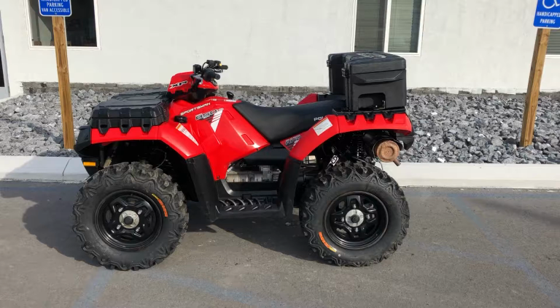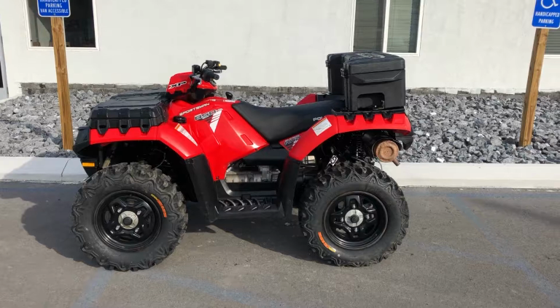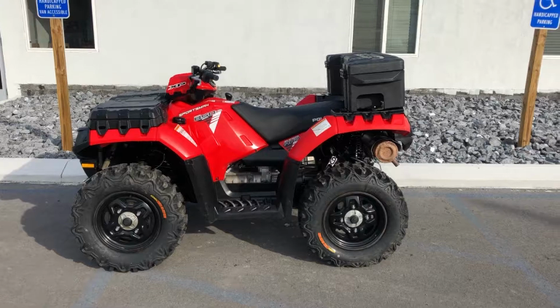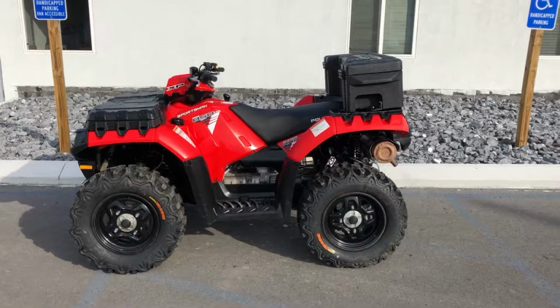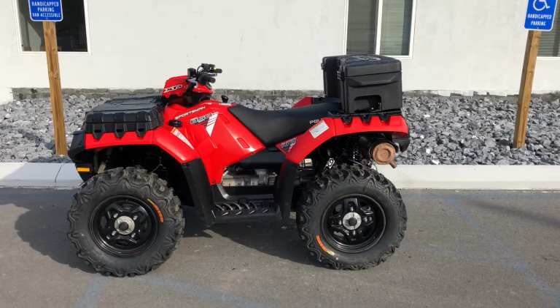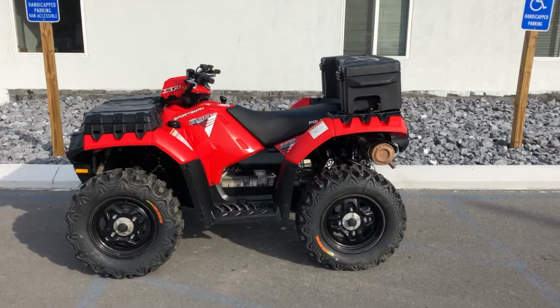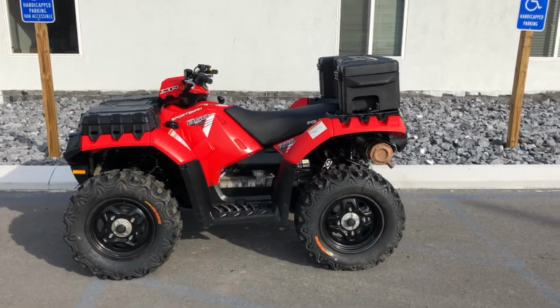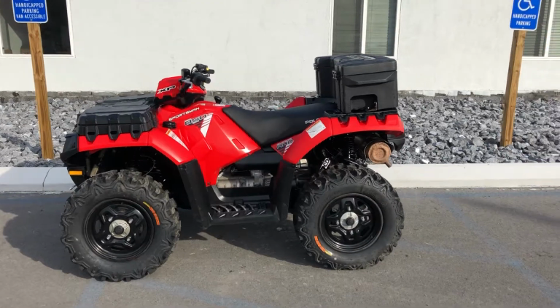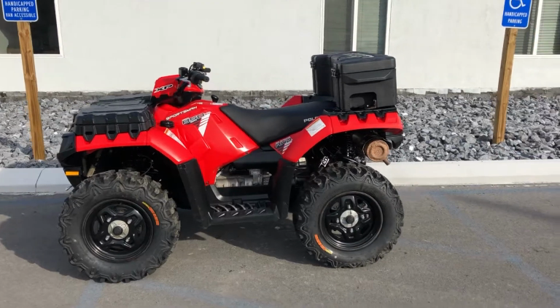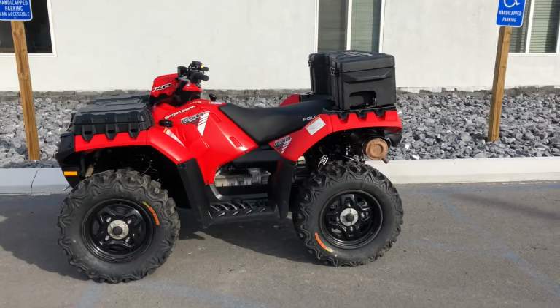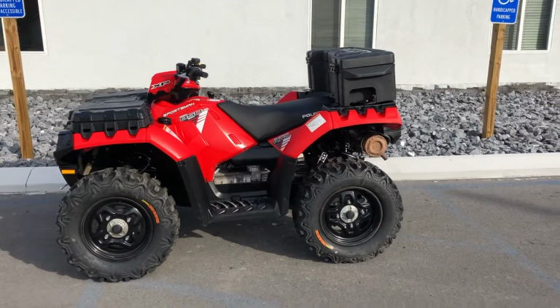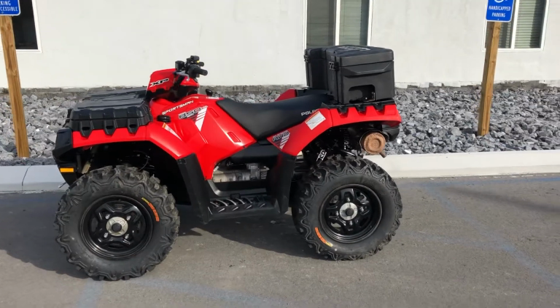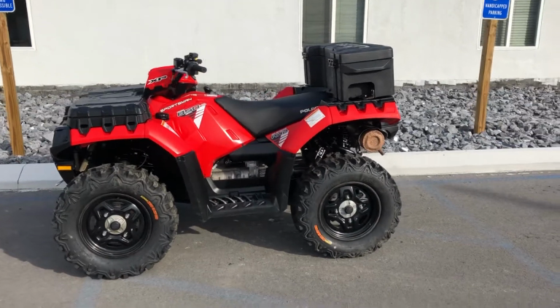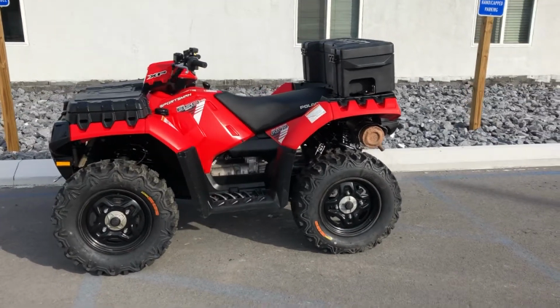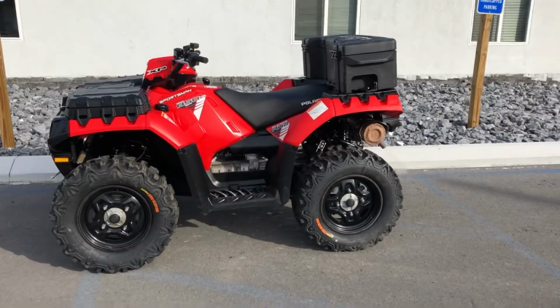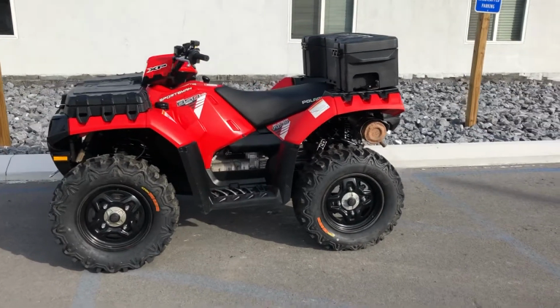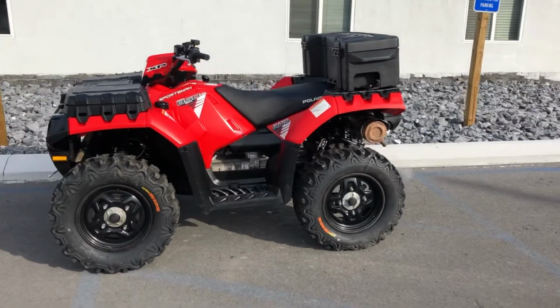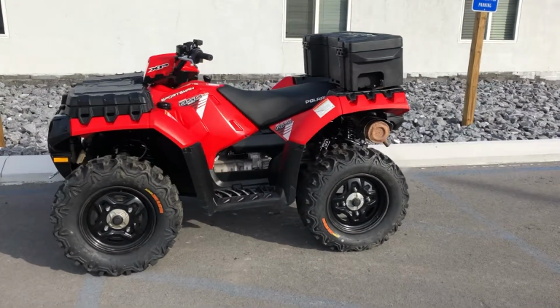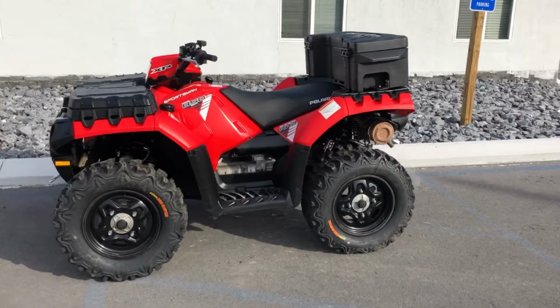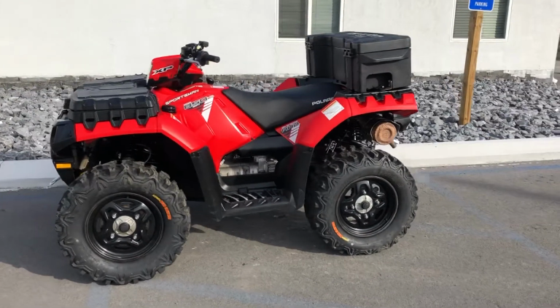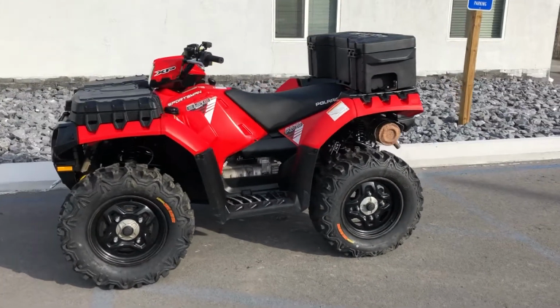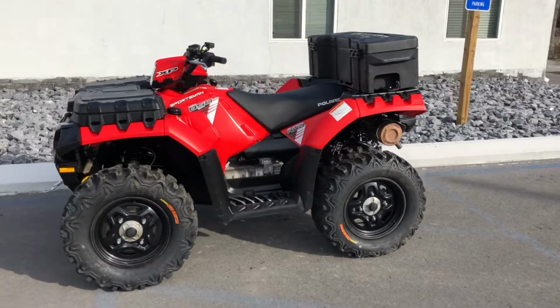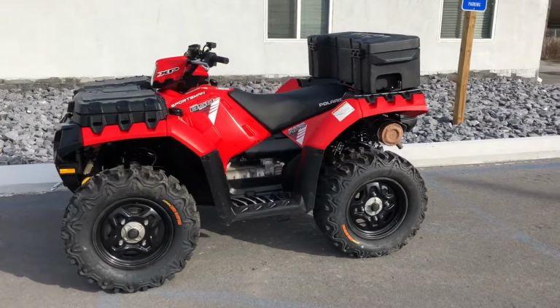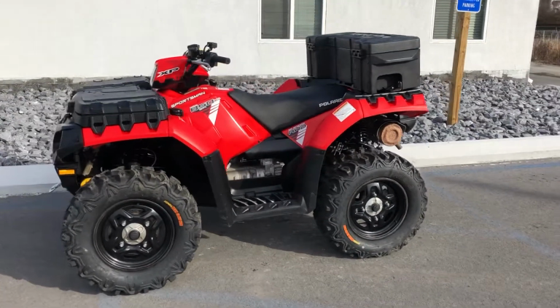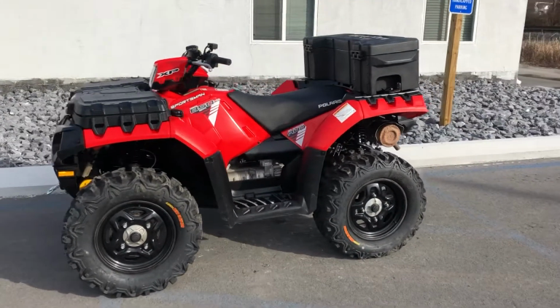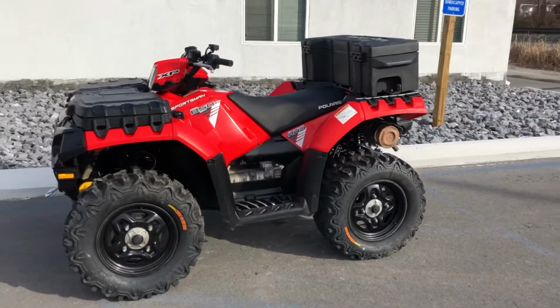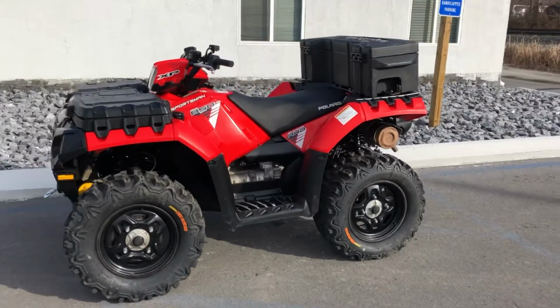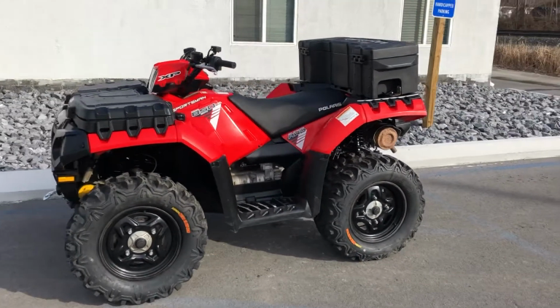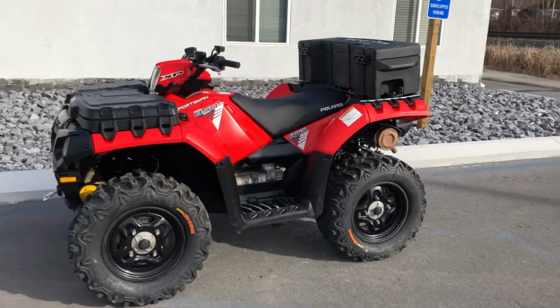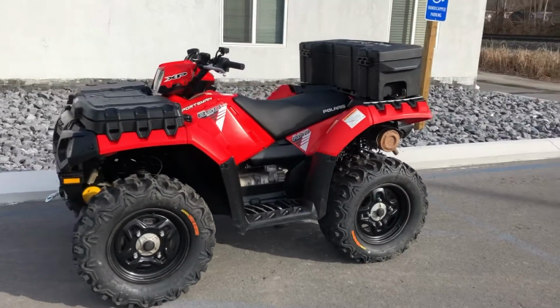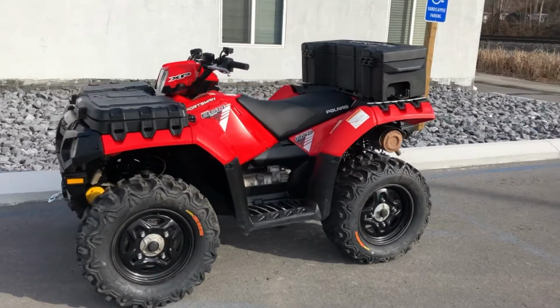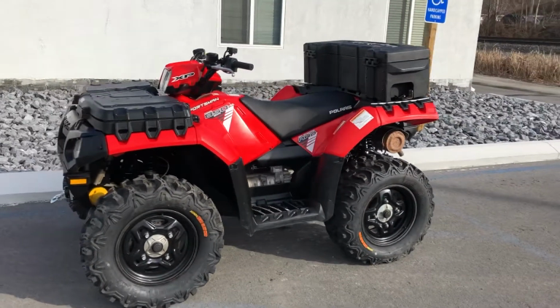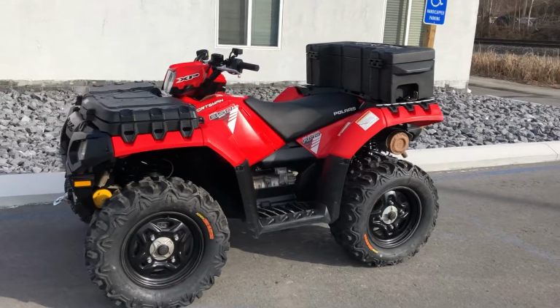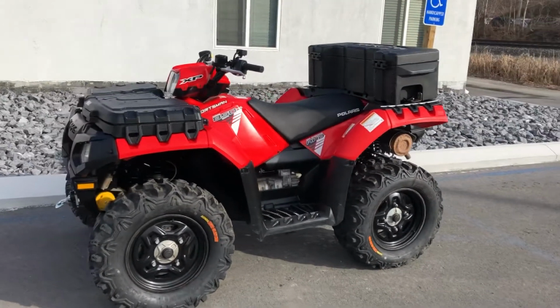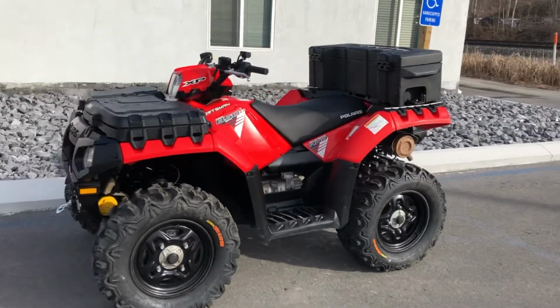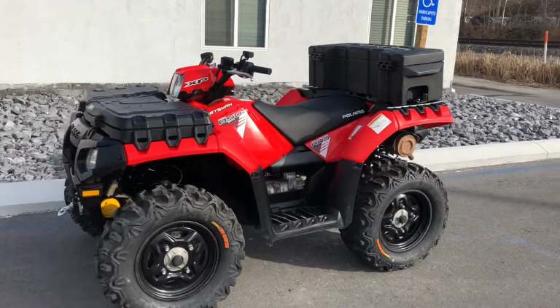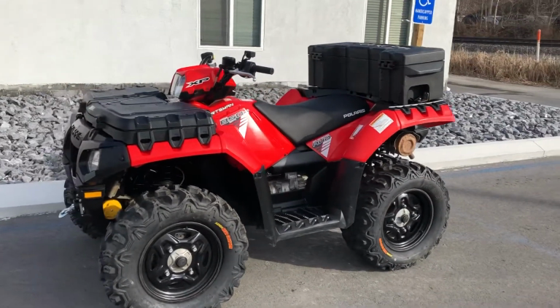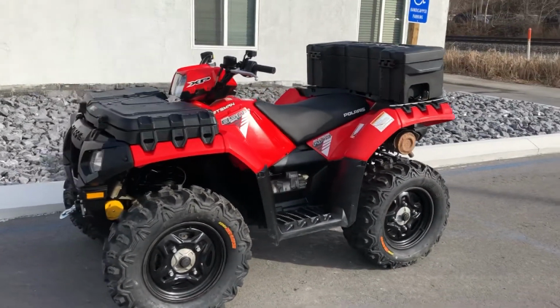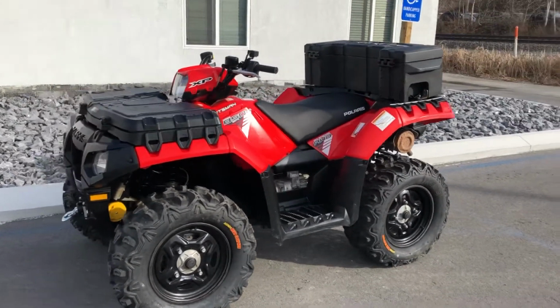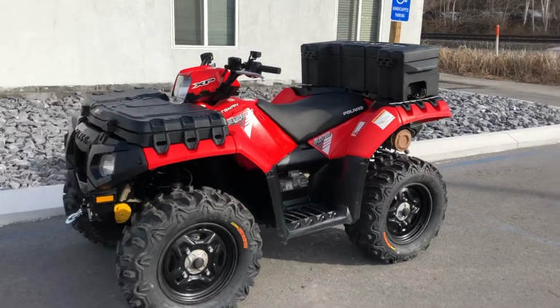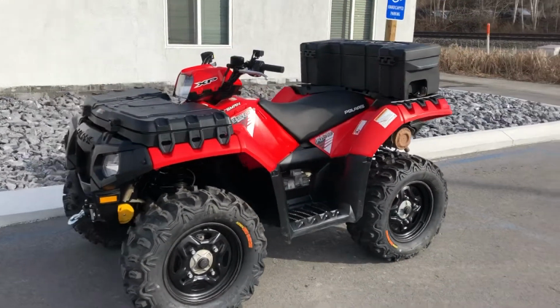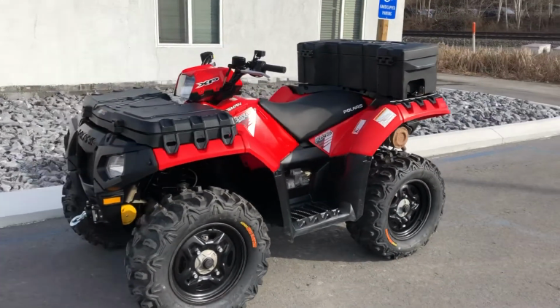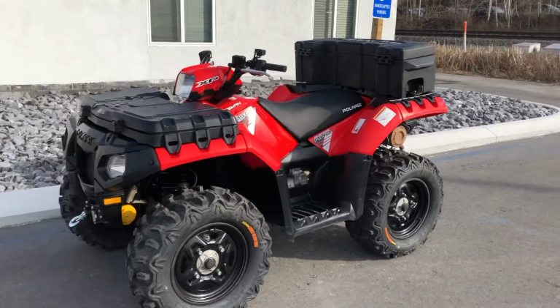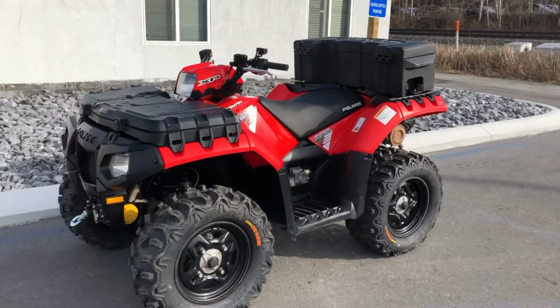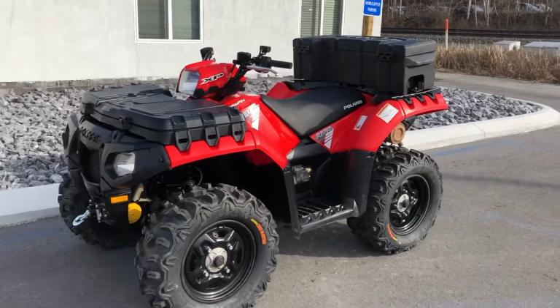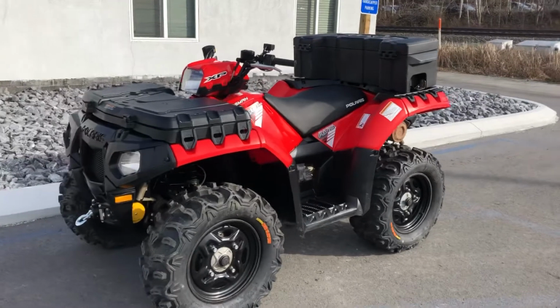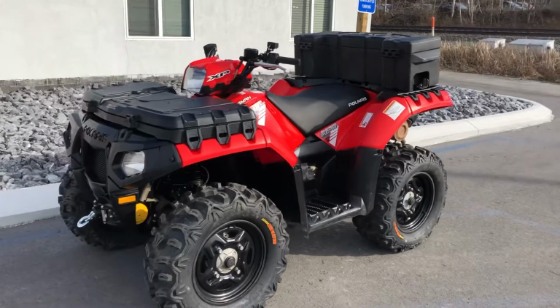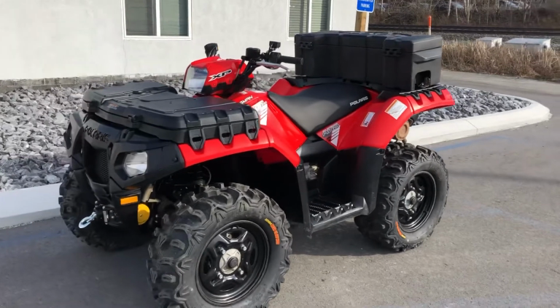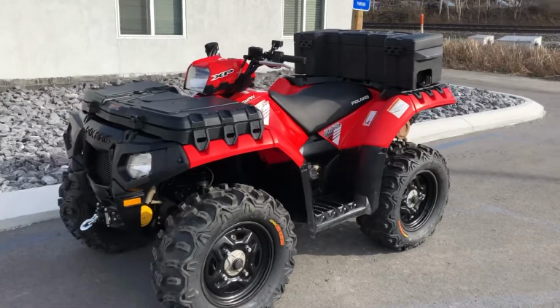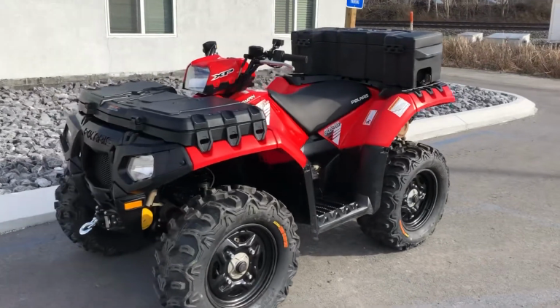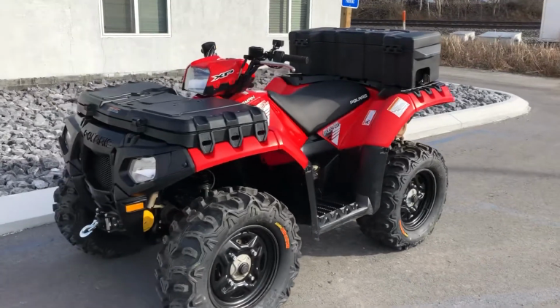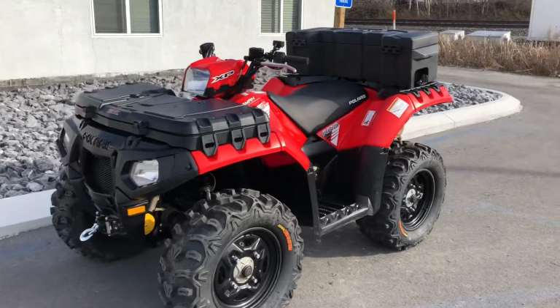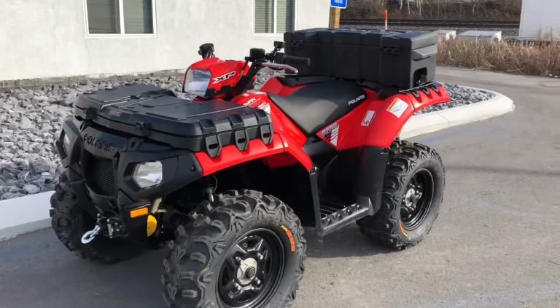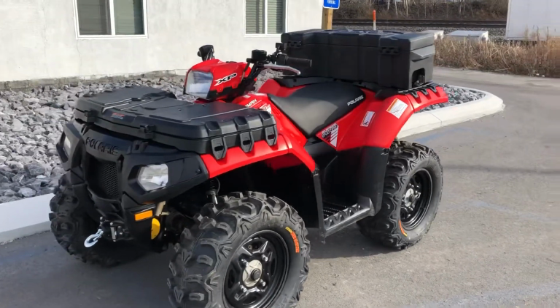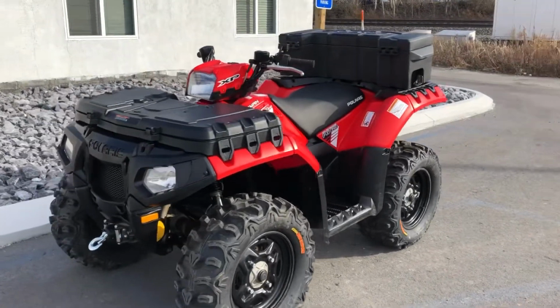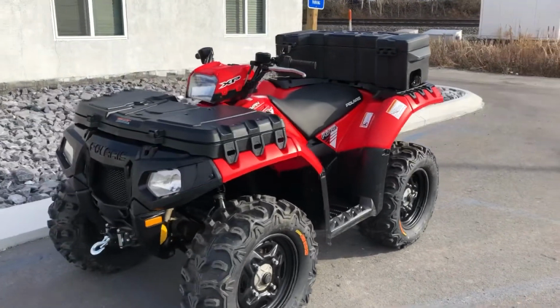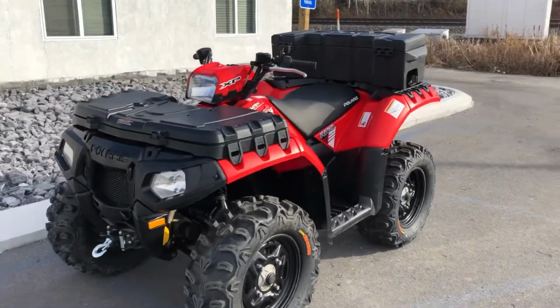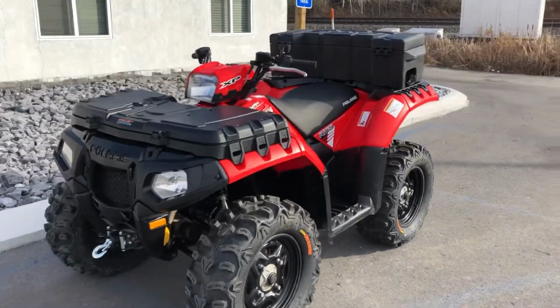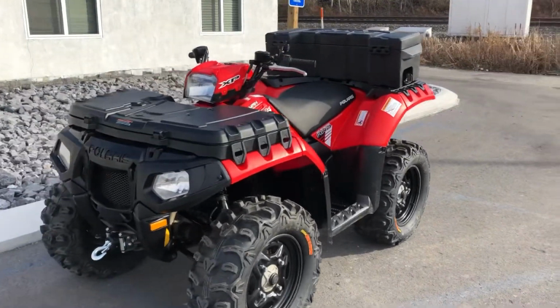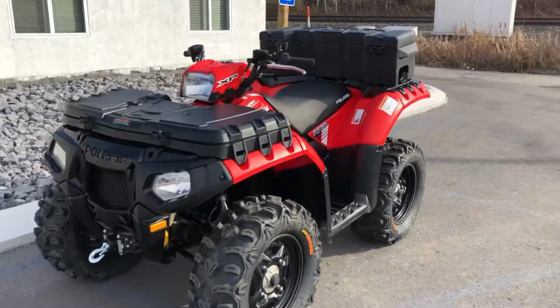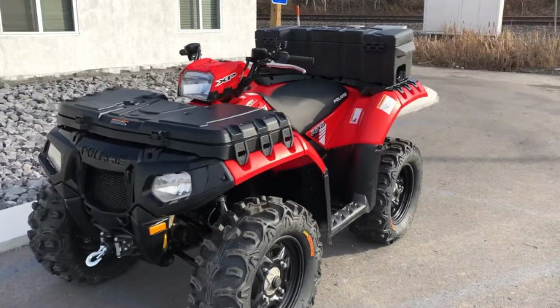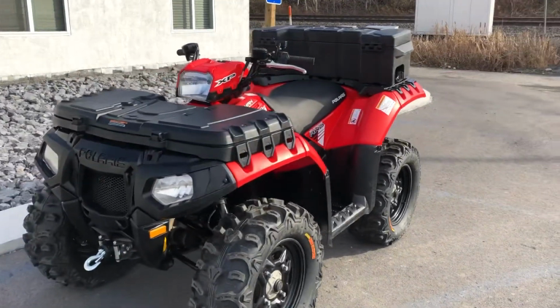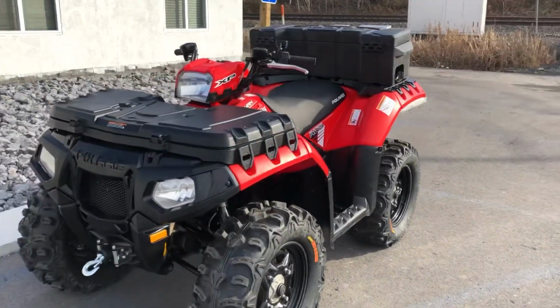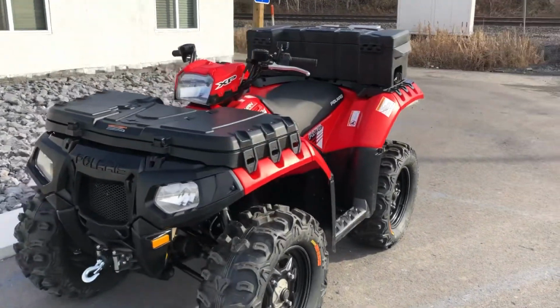Hello, Josh here at Kissel Motorsports, and thanks for the interest in this 2013 Polaris Sportsman 850 XP.